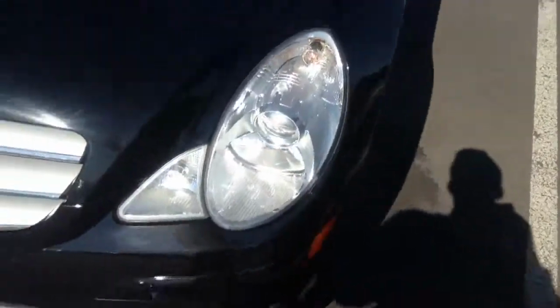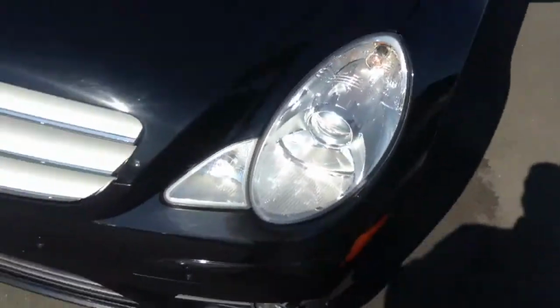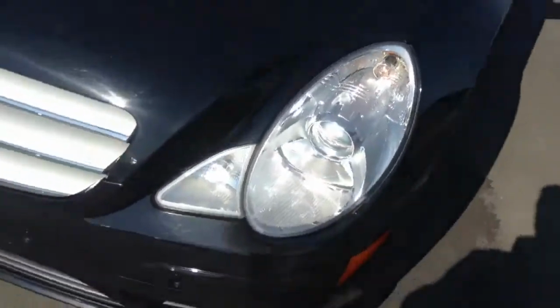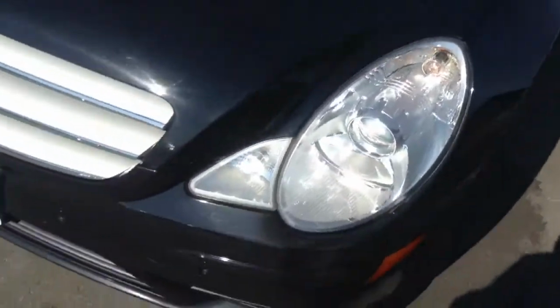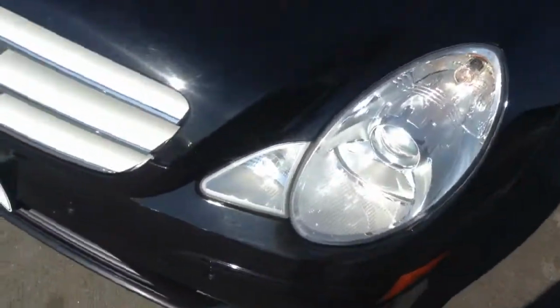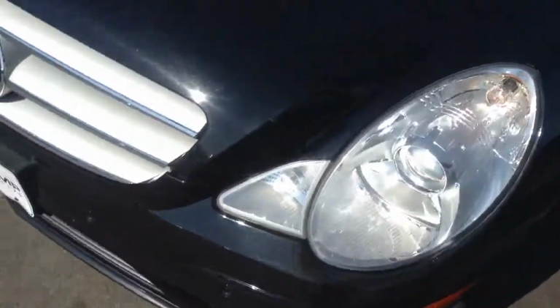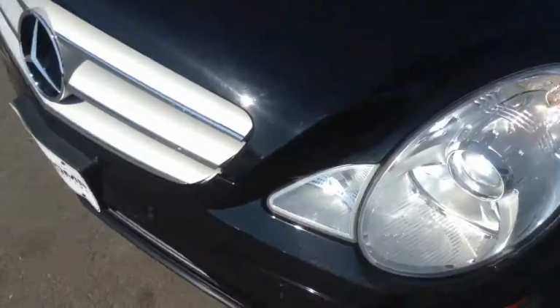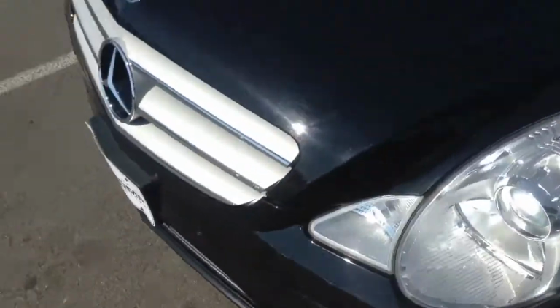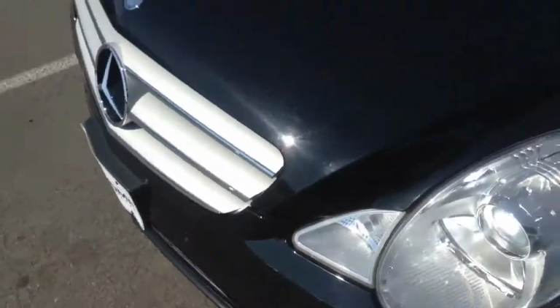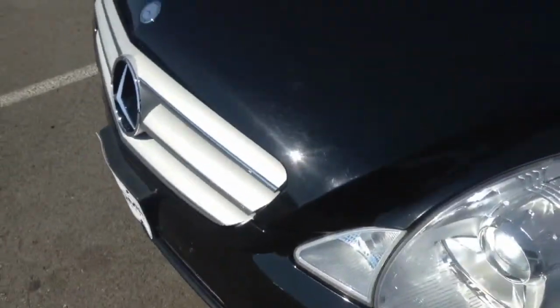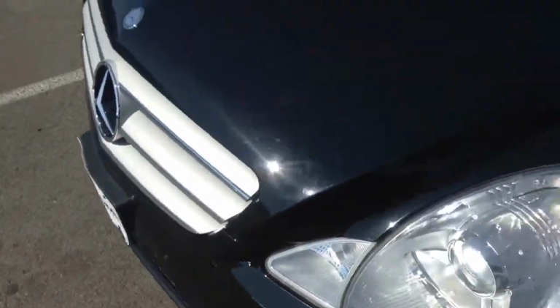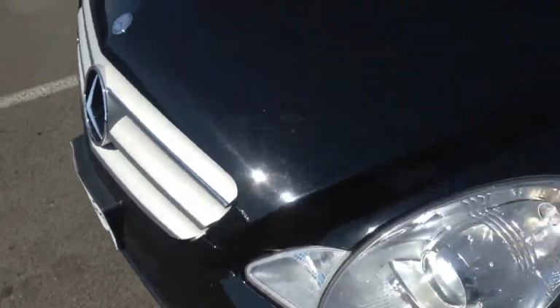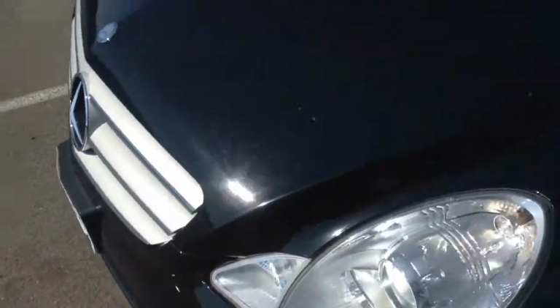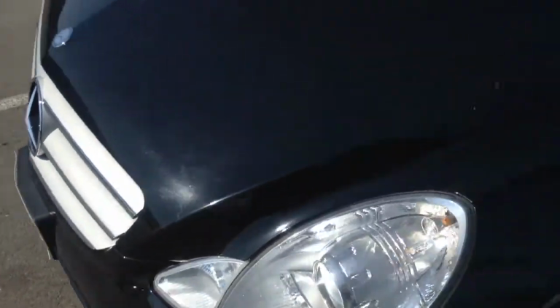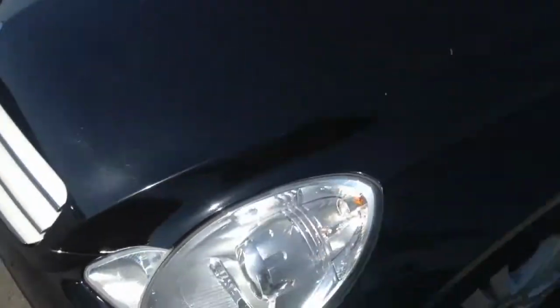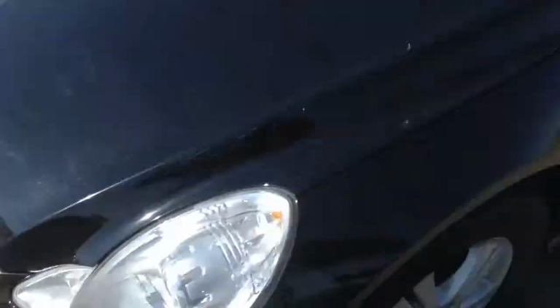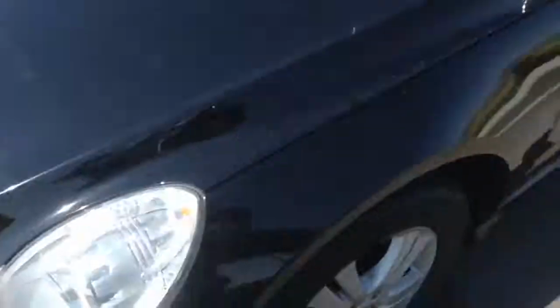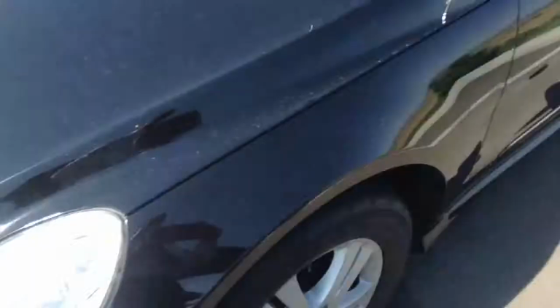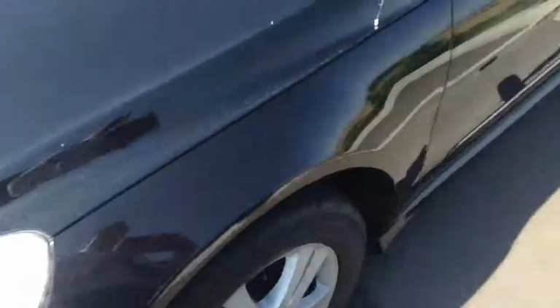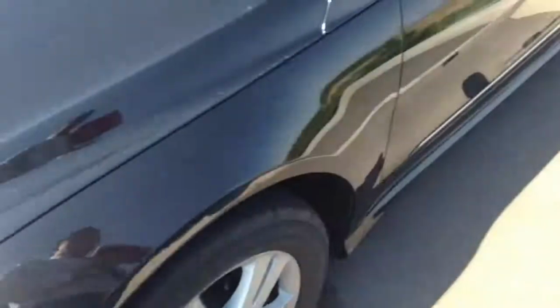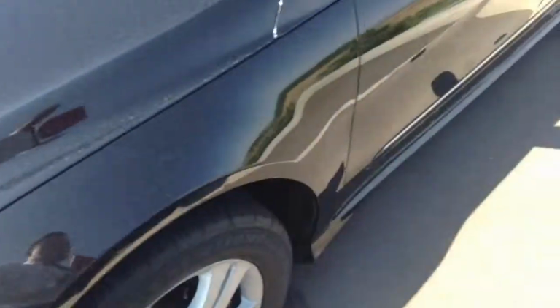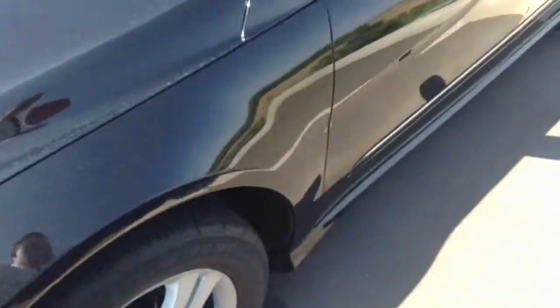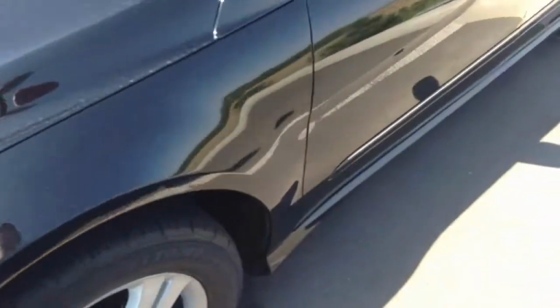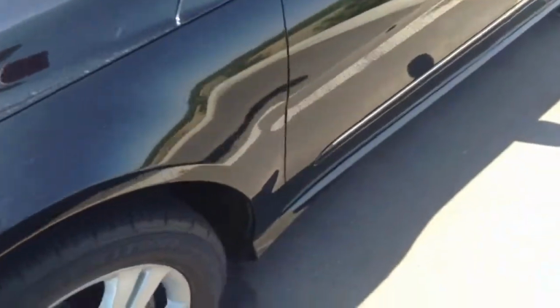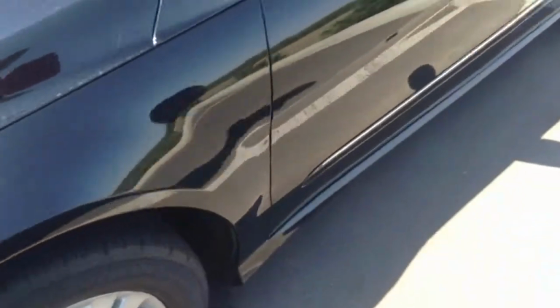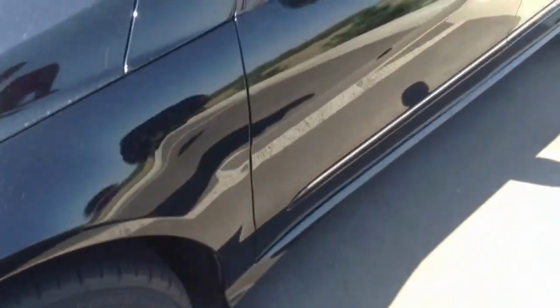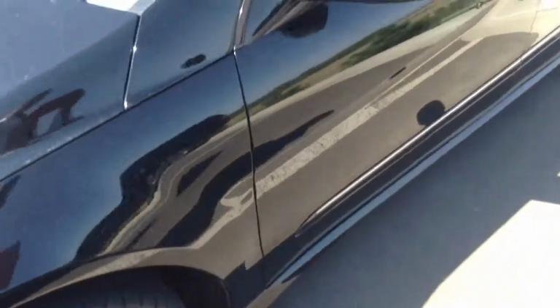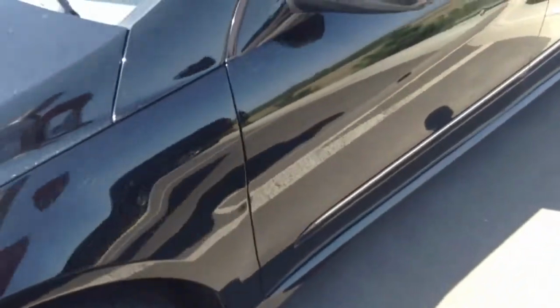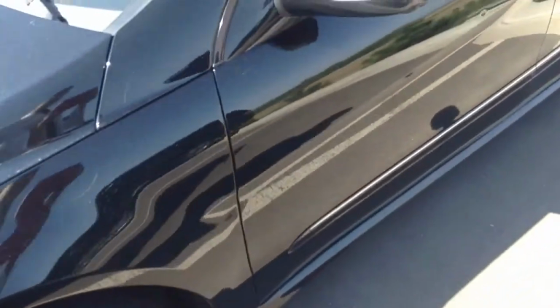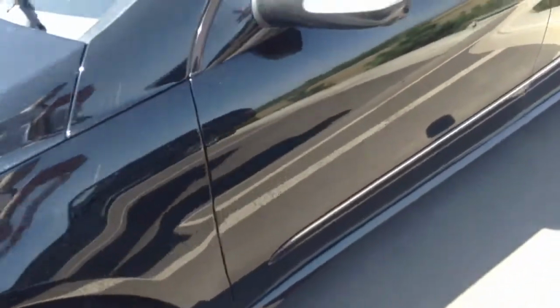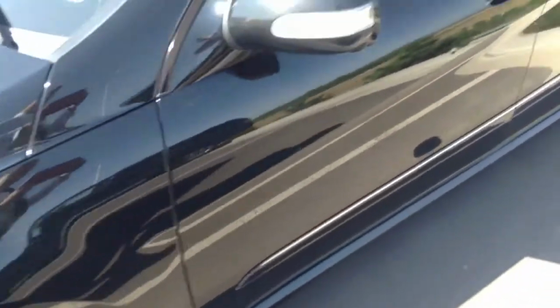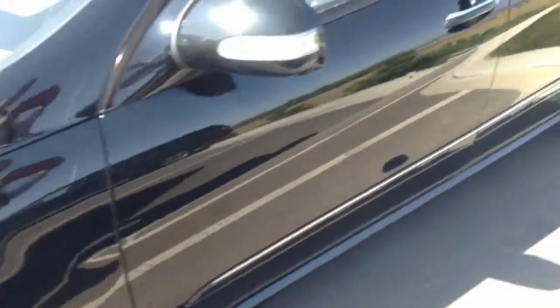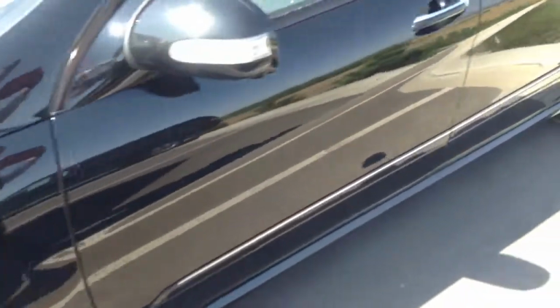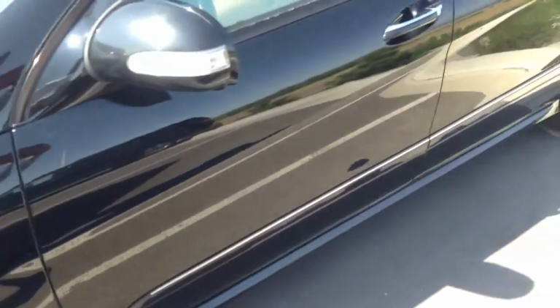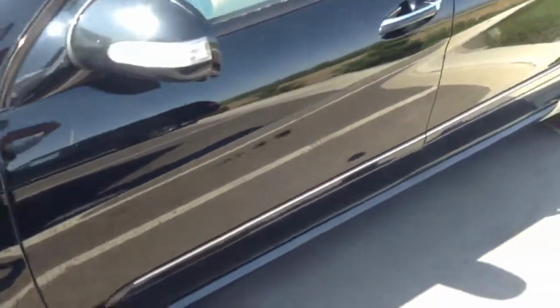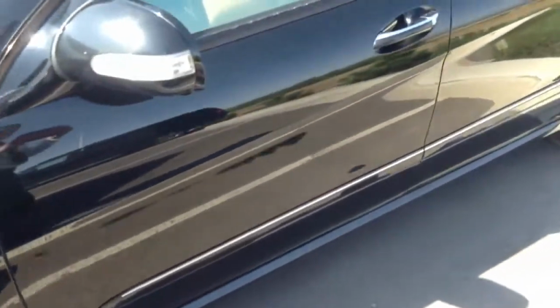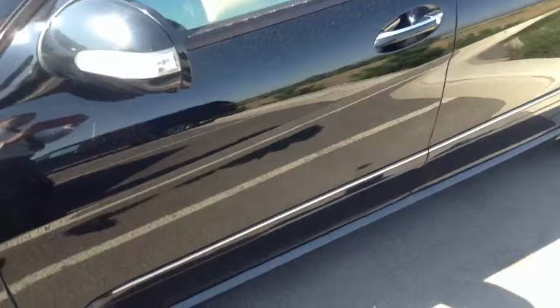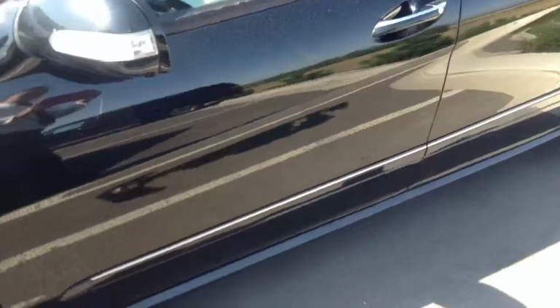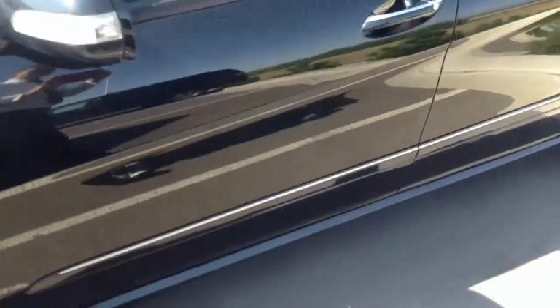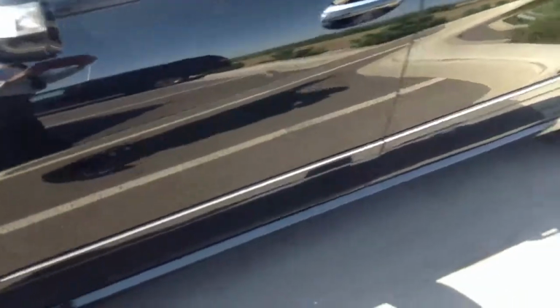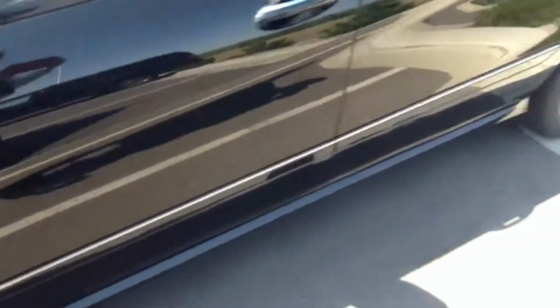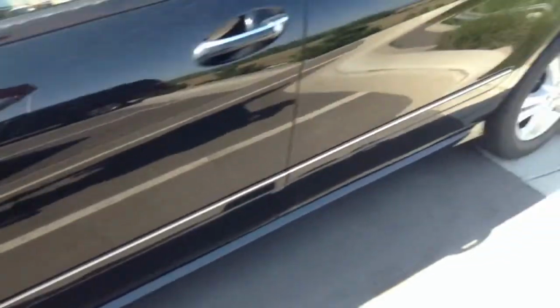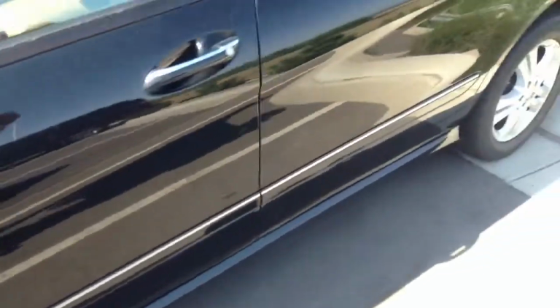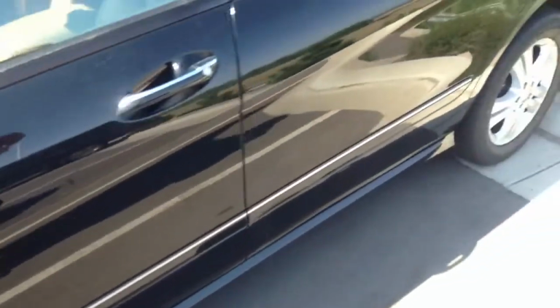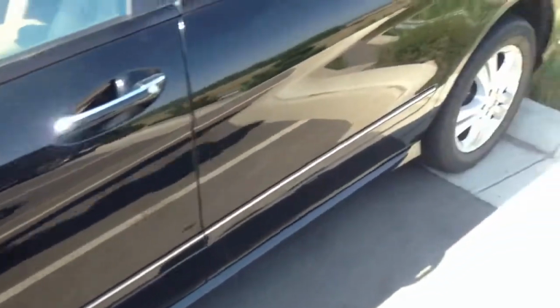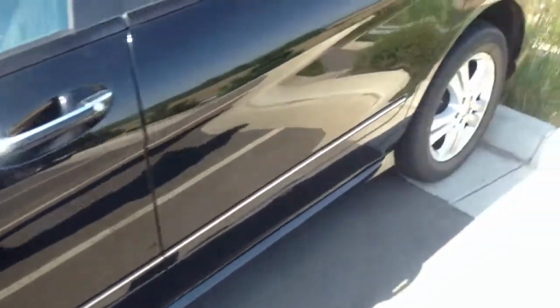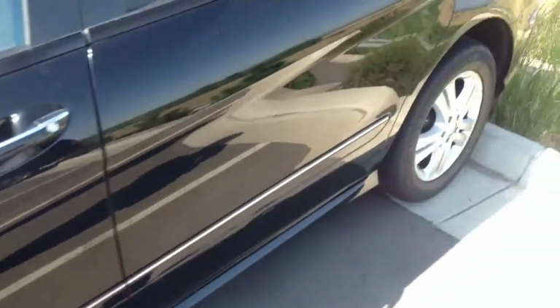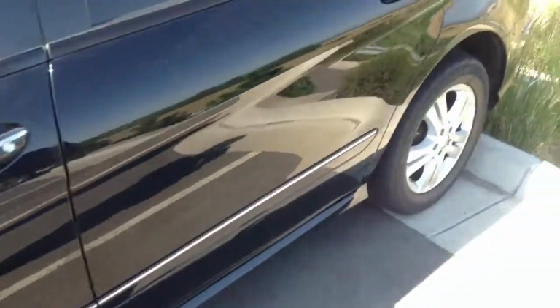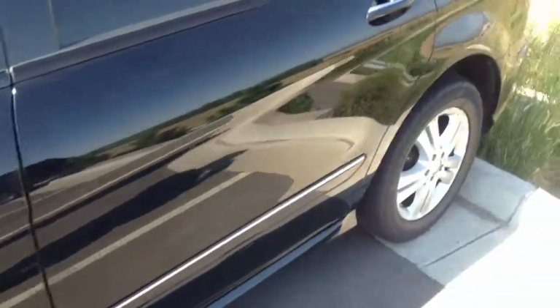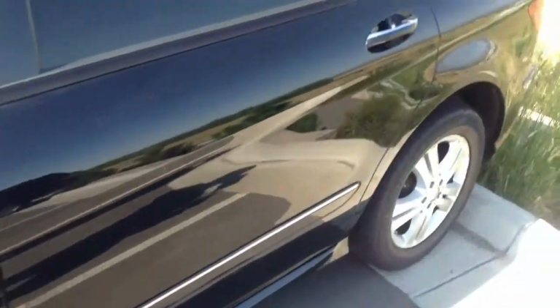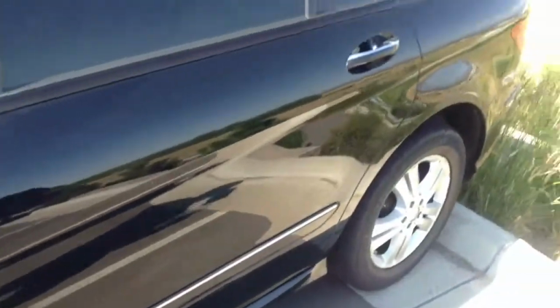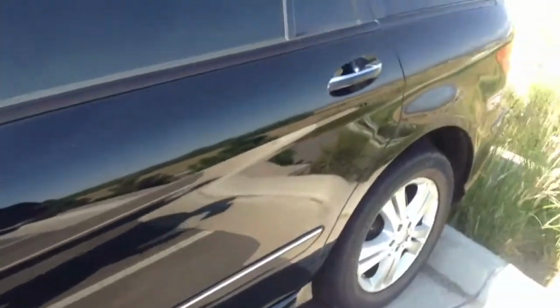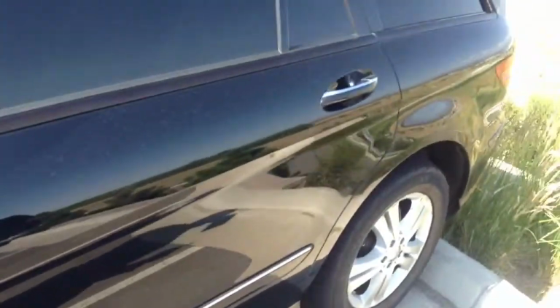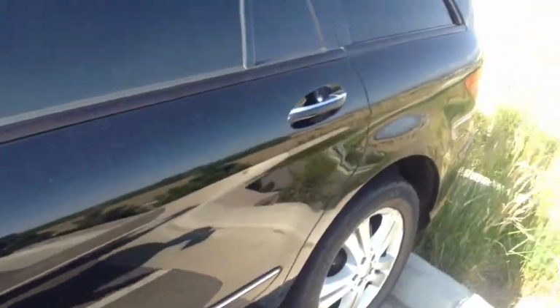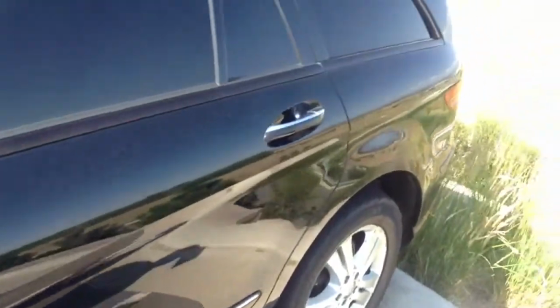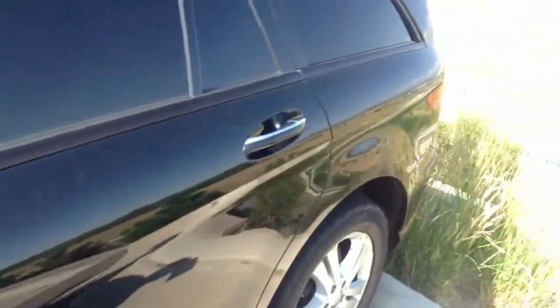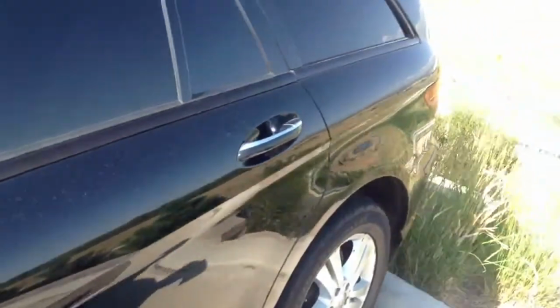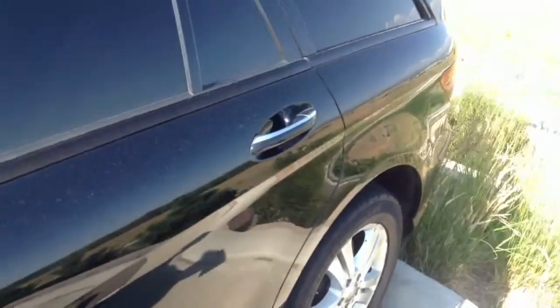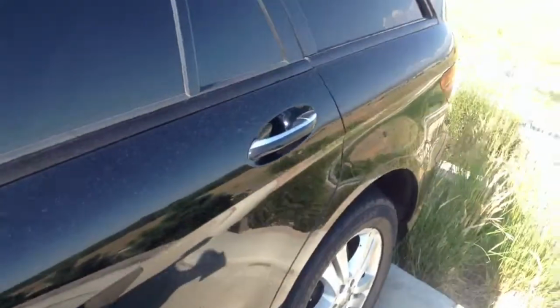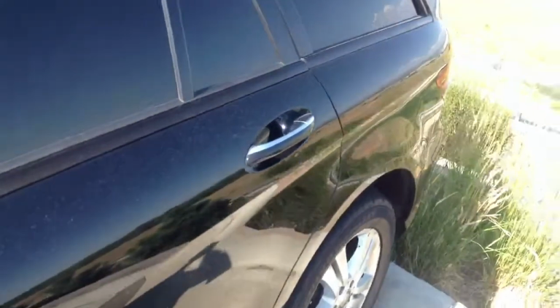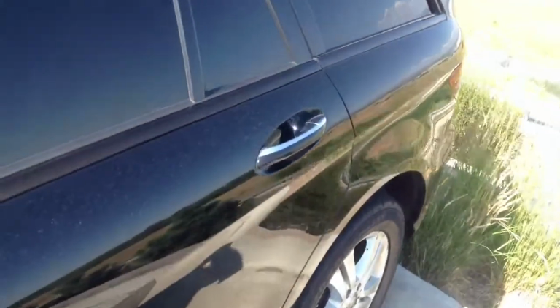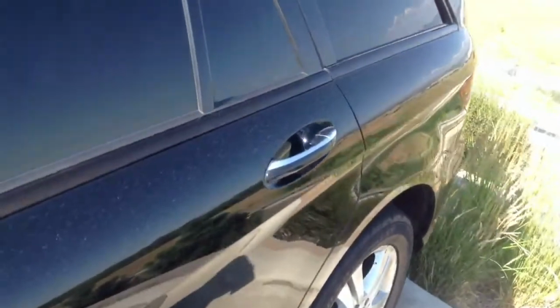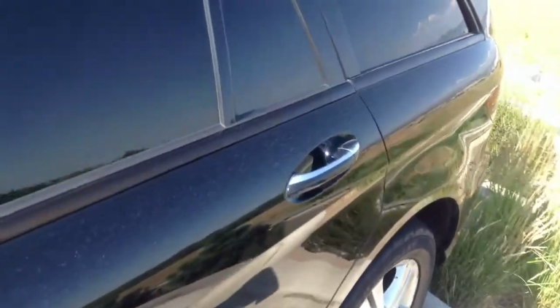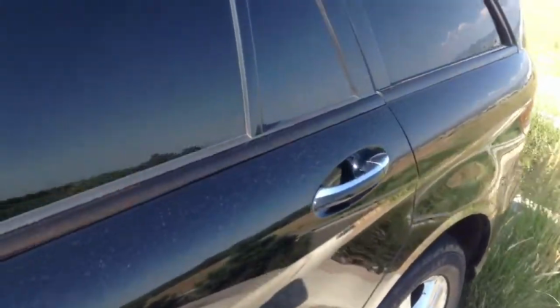It does have the front sensor as well. As we walk around the vehicle, good shape on this side too.